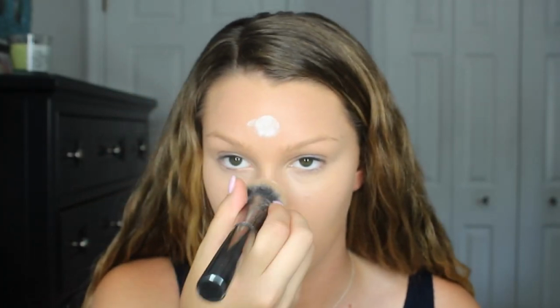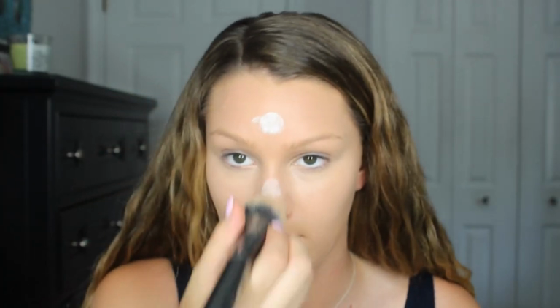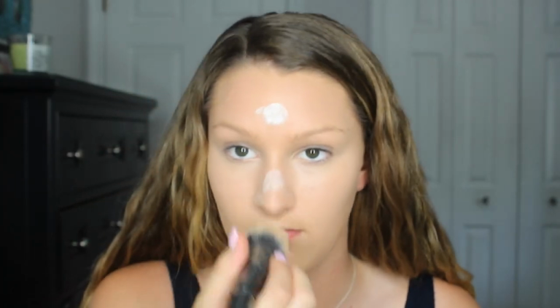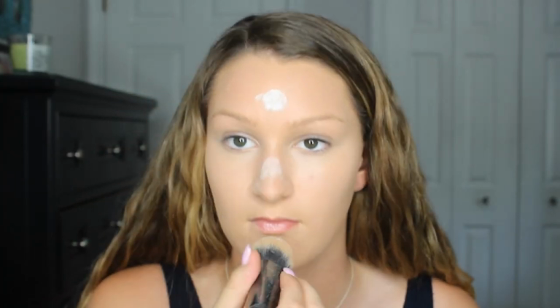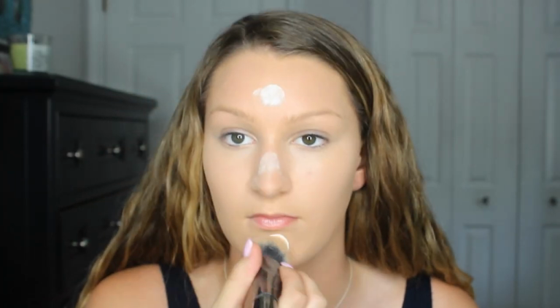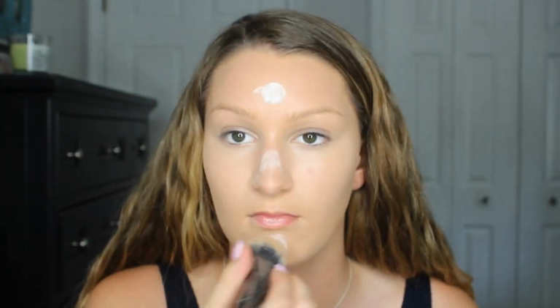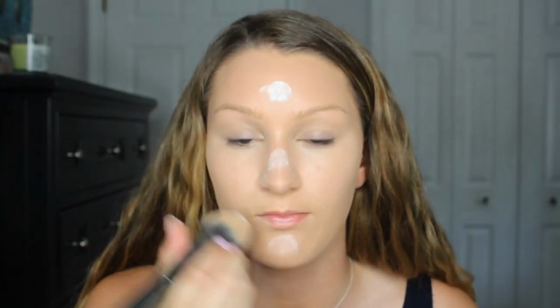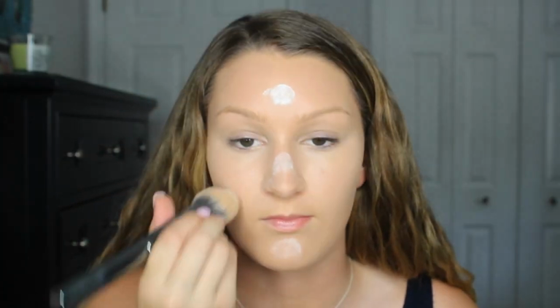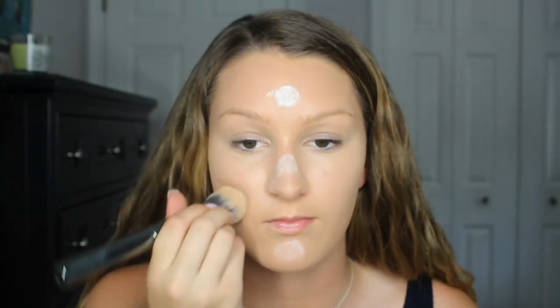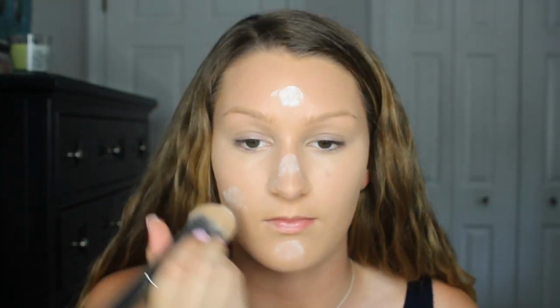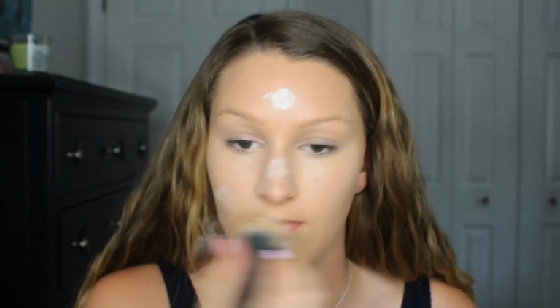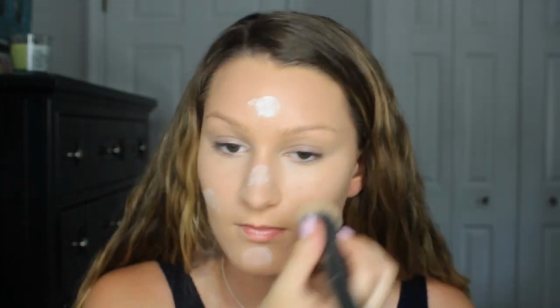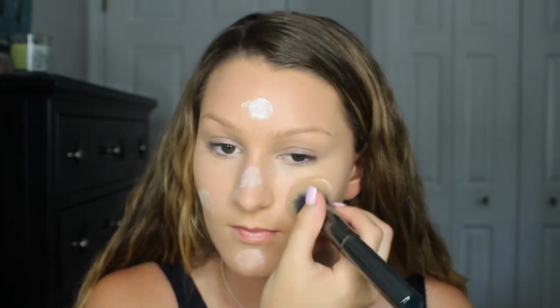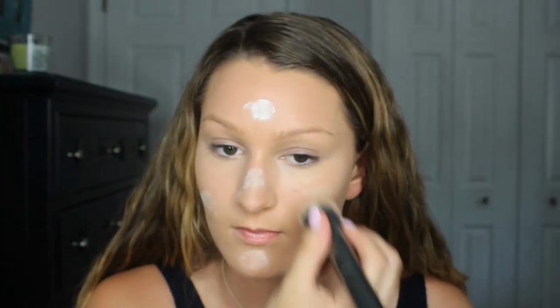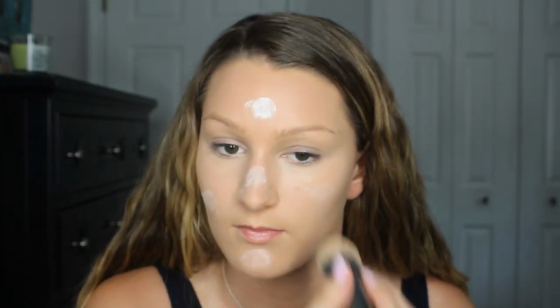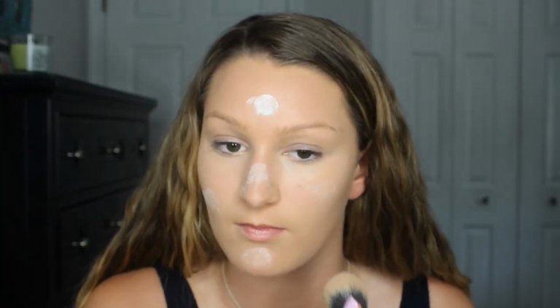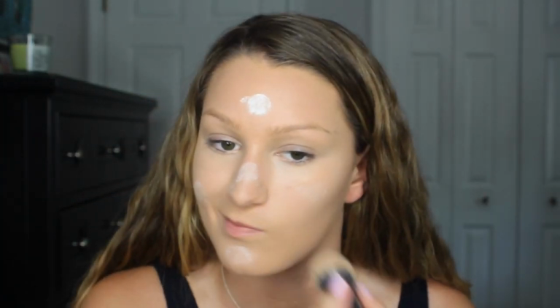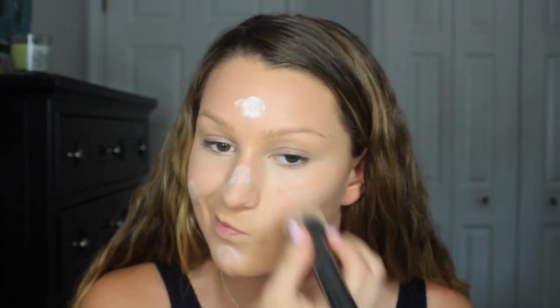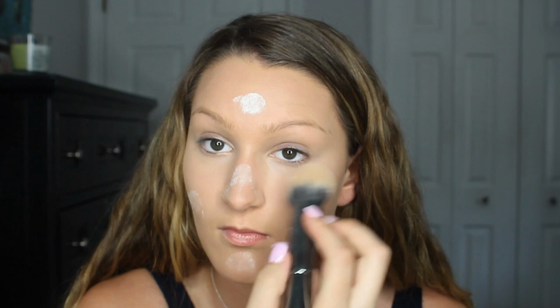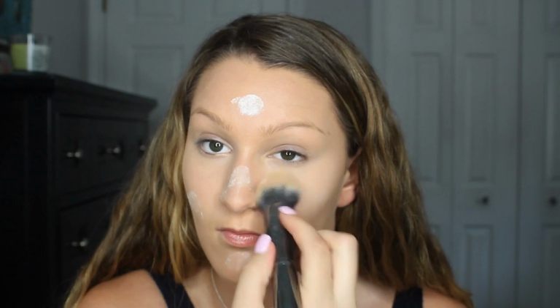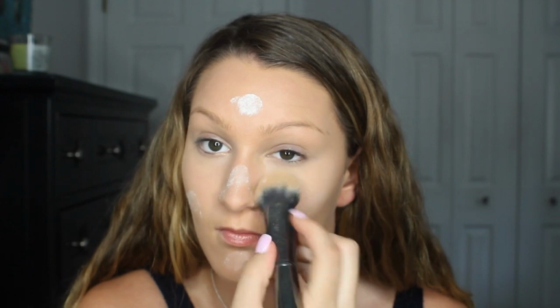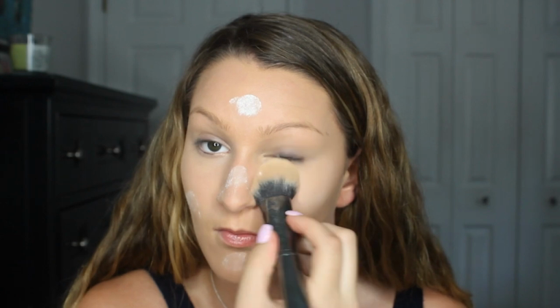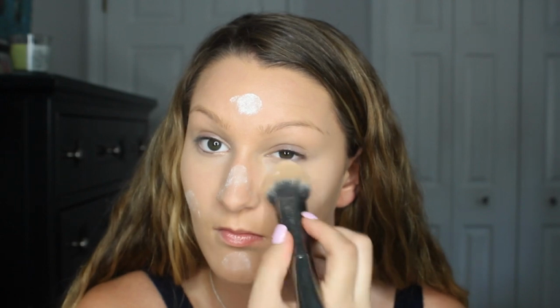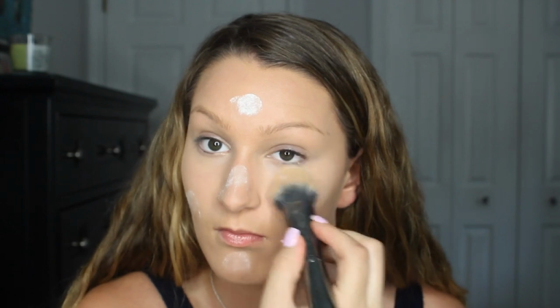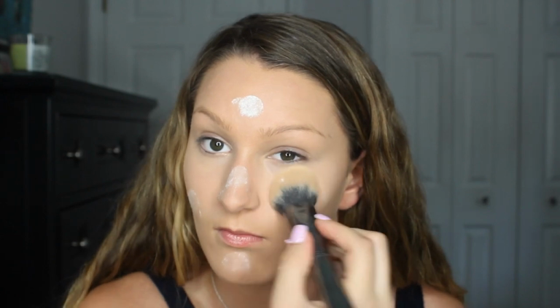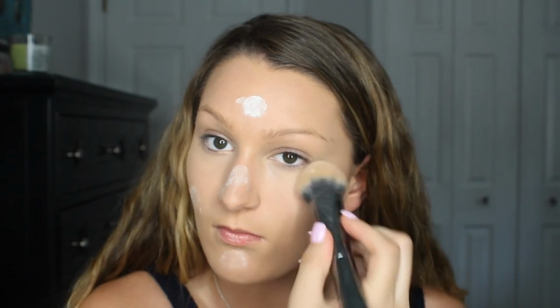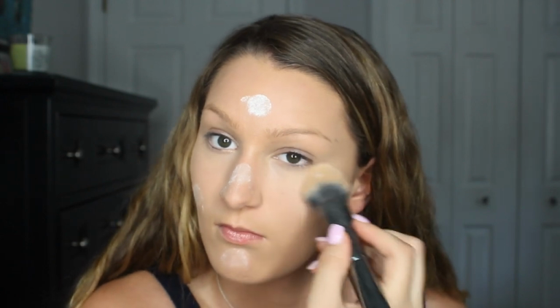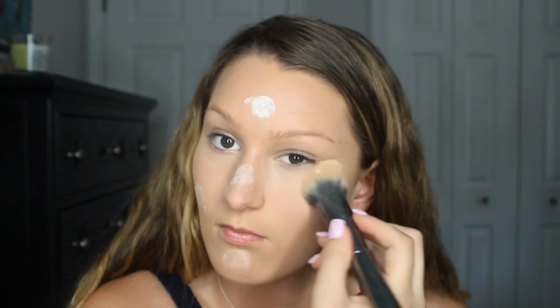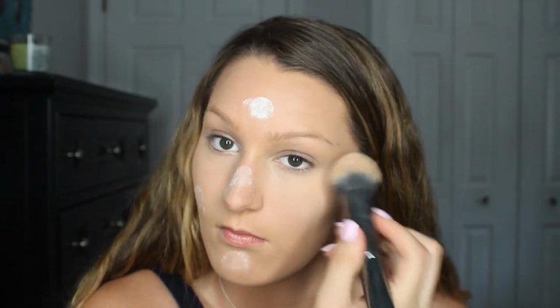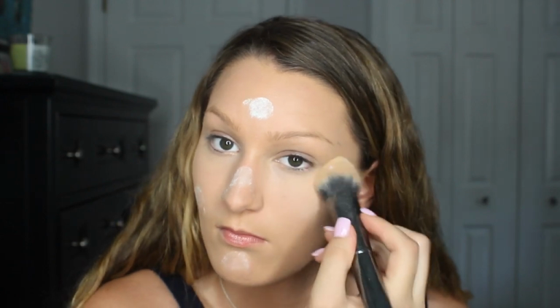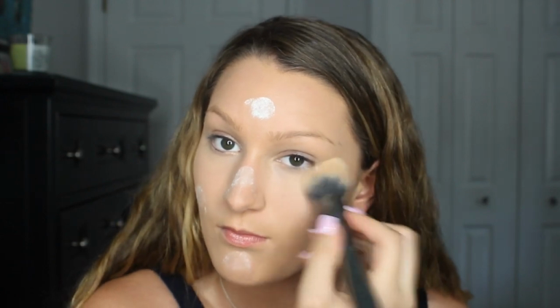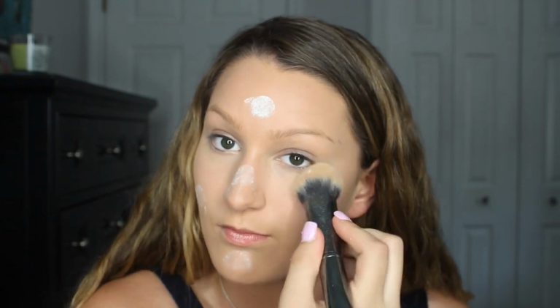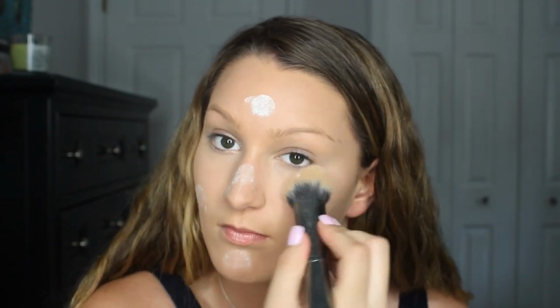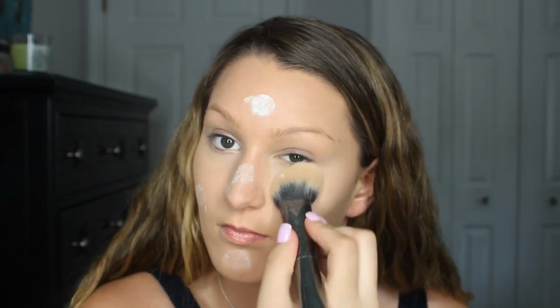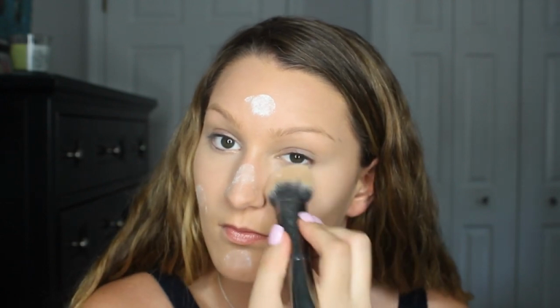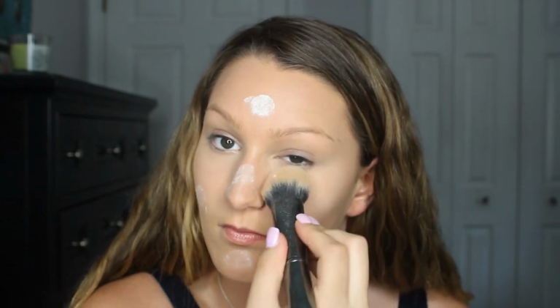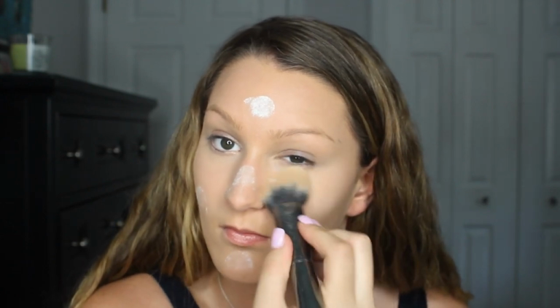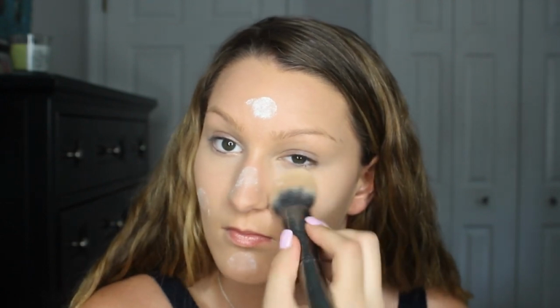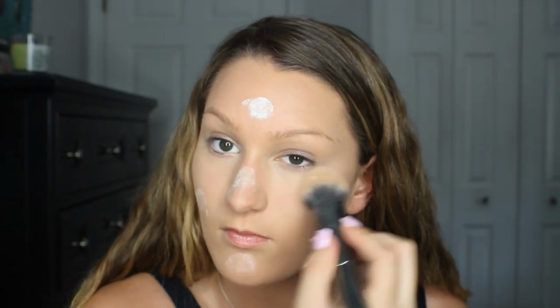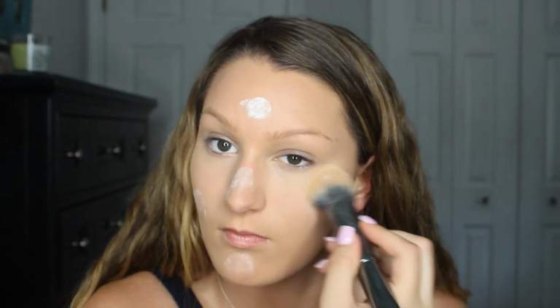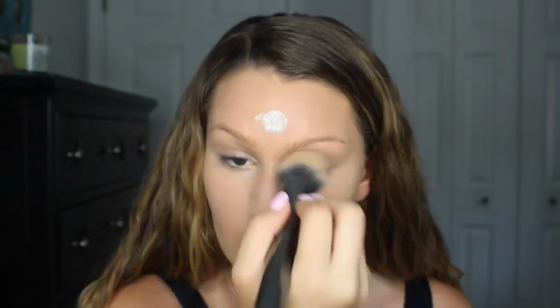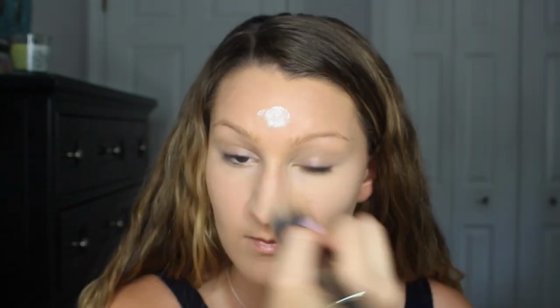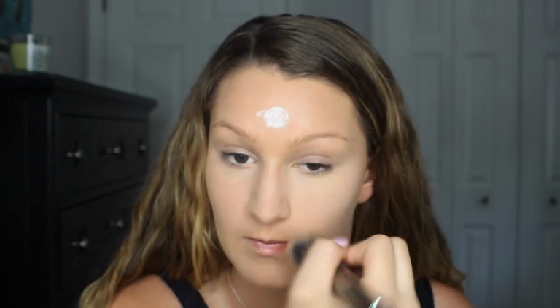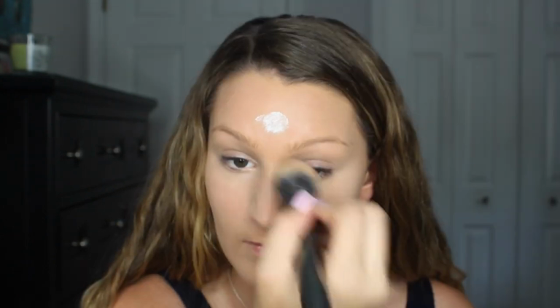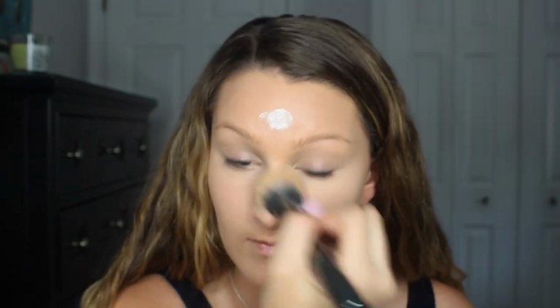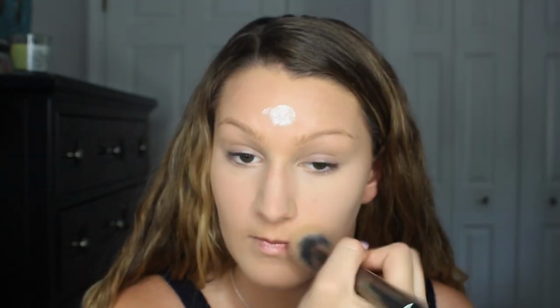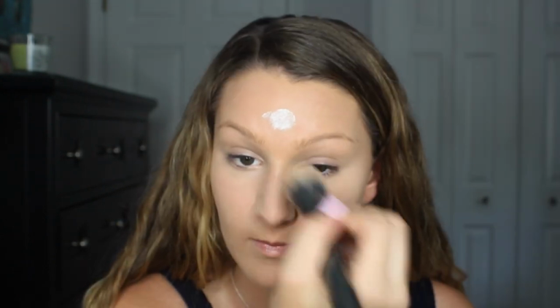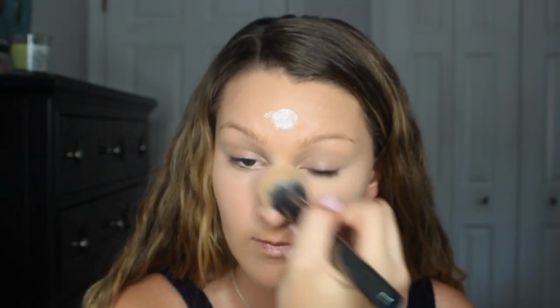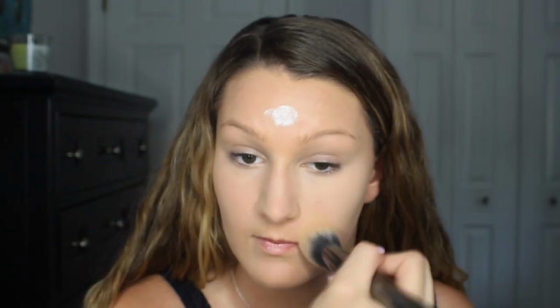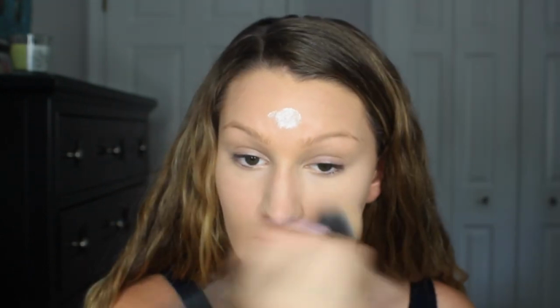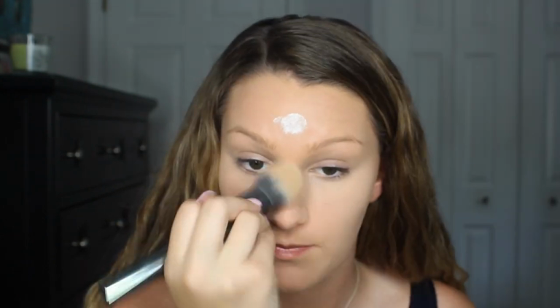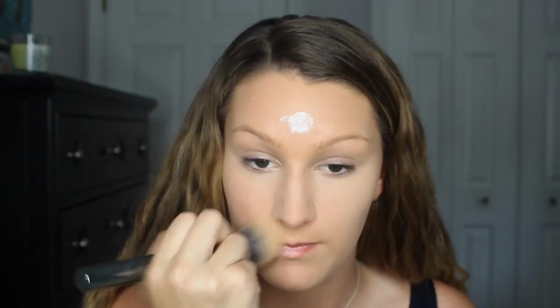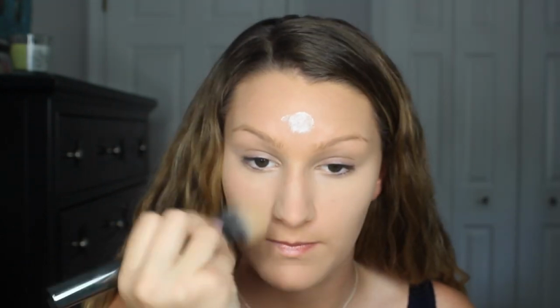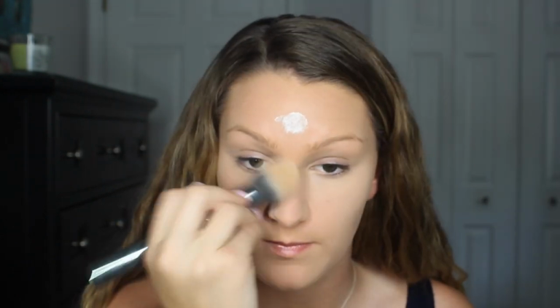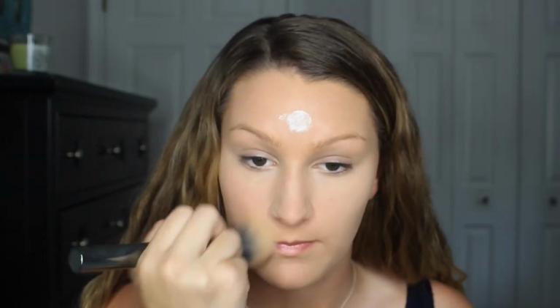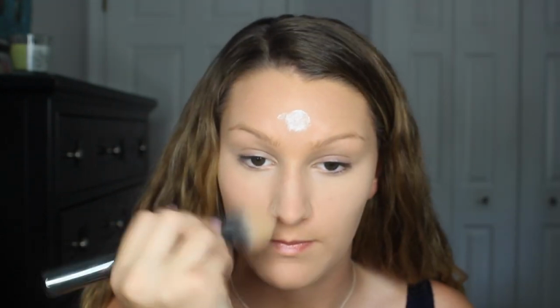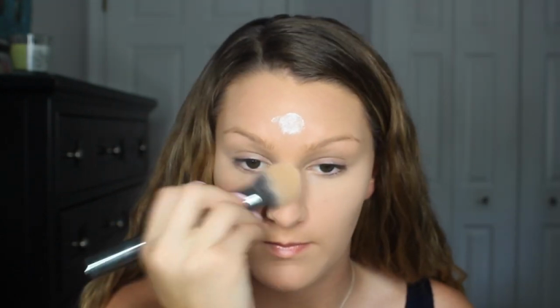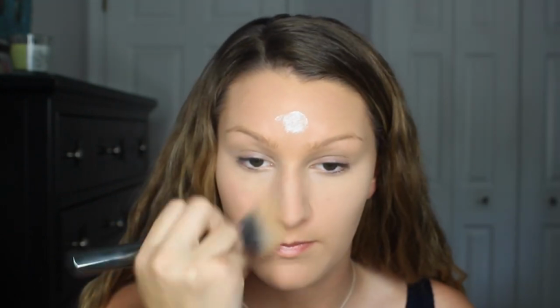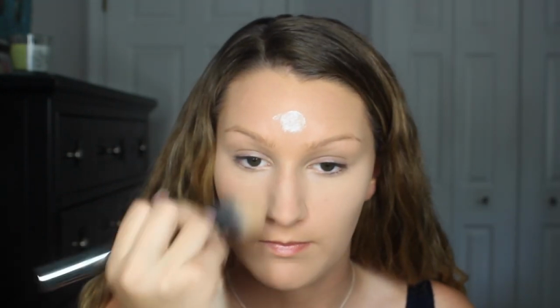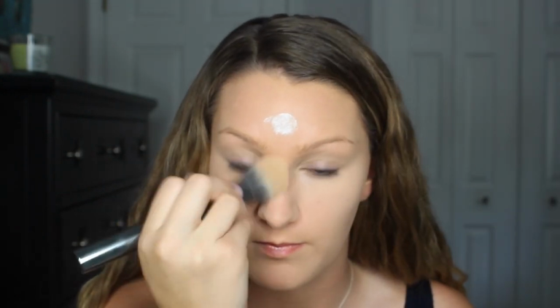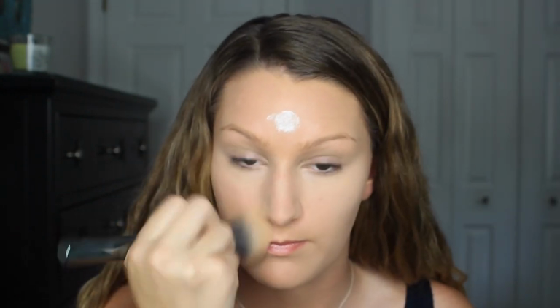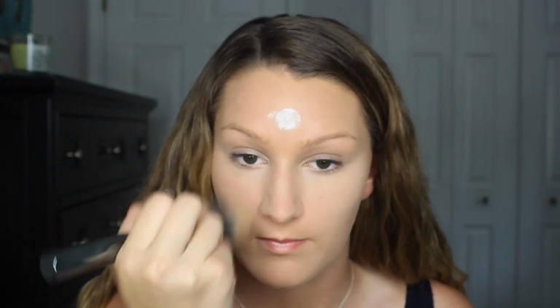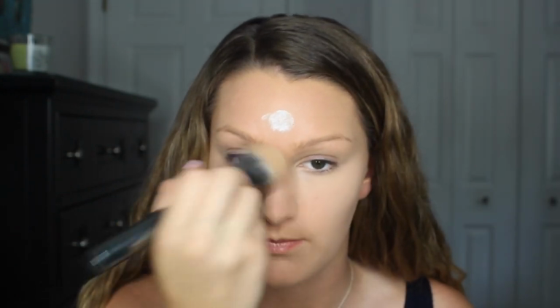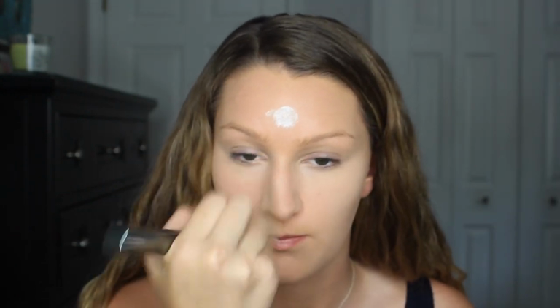To set my foundation and concealer, I took my RCMA No Color Powder and applied it all over my face.